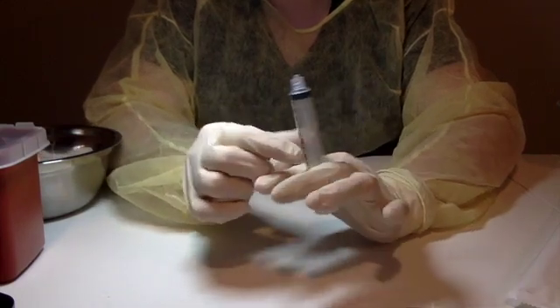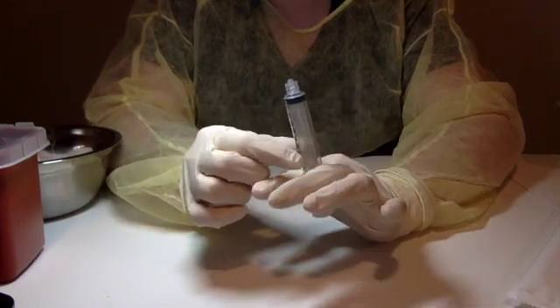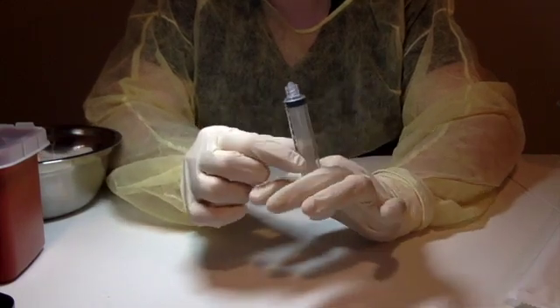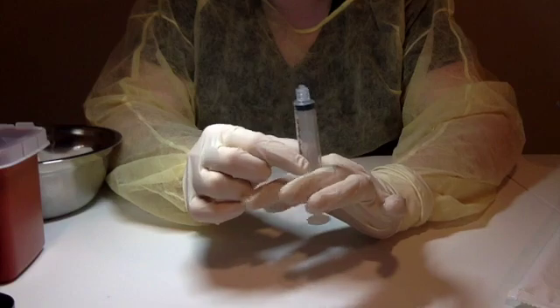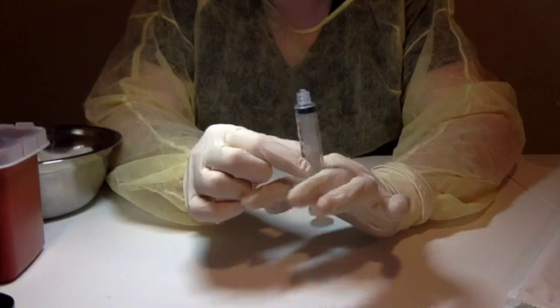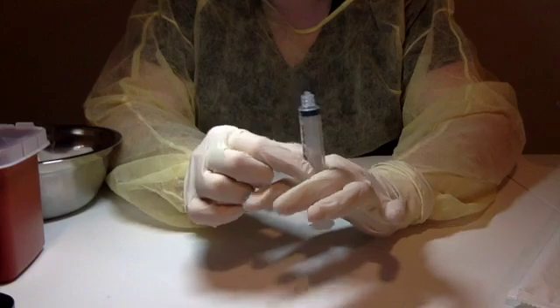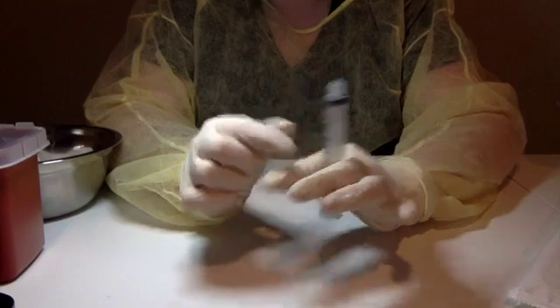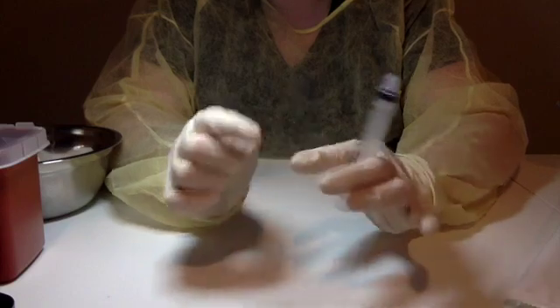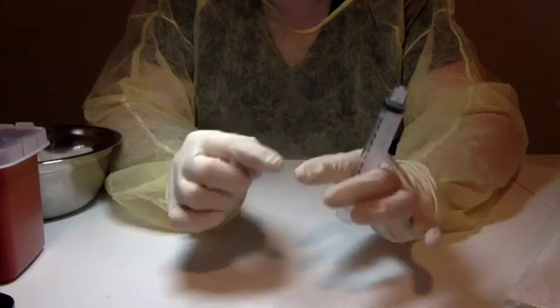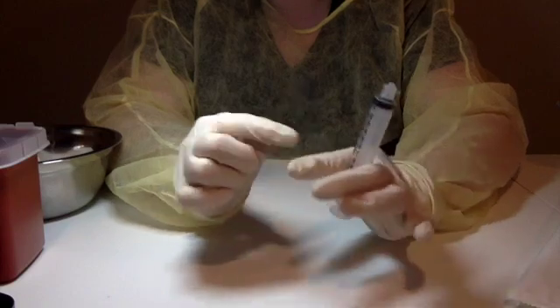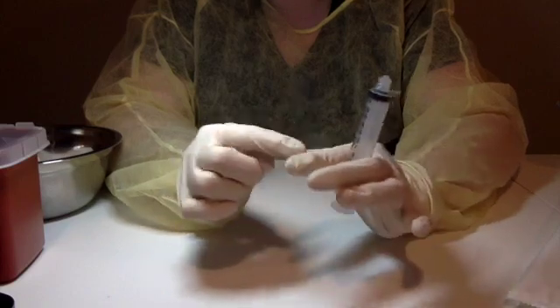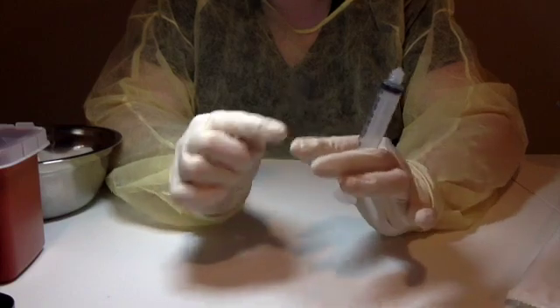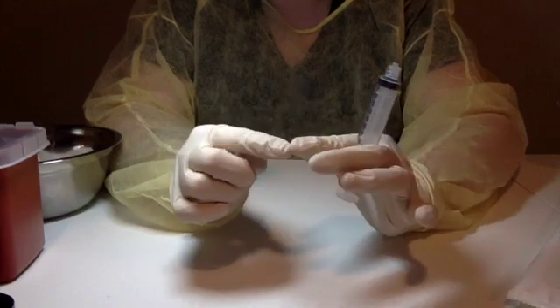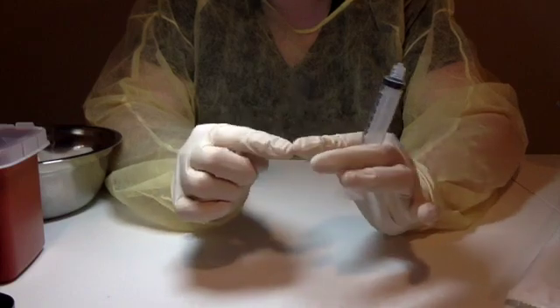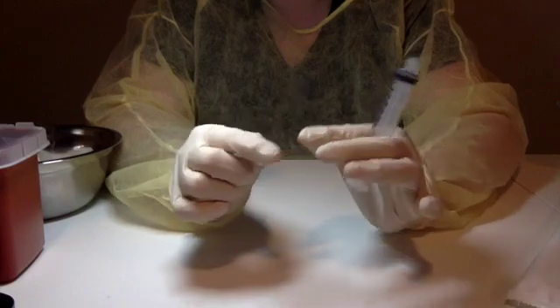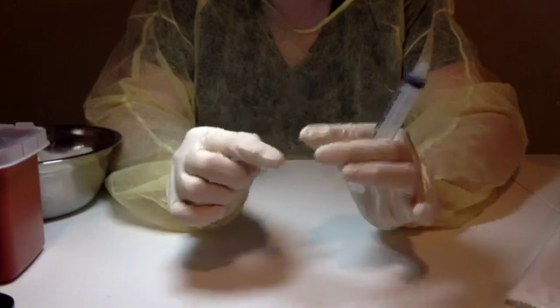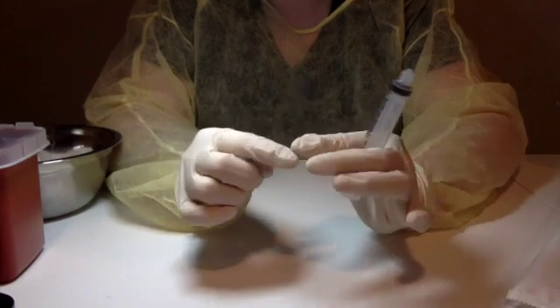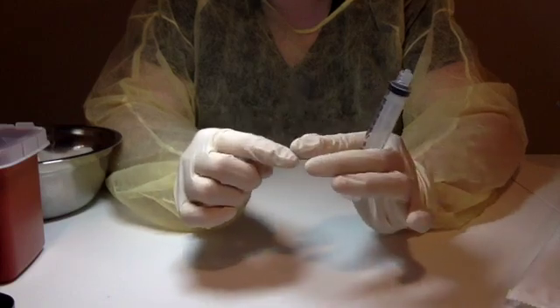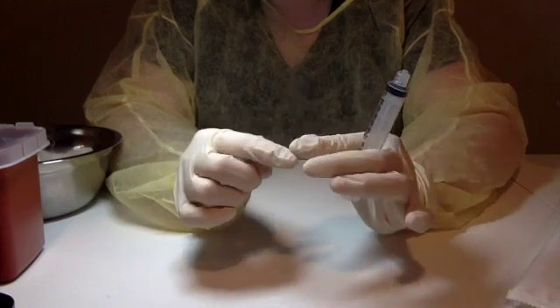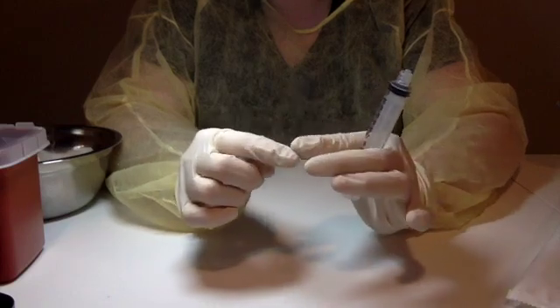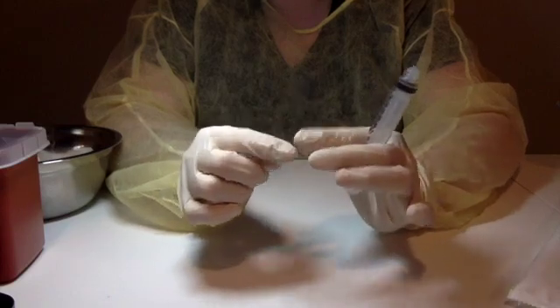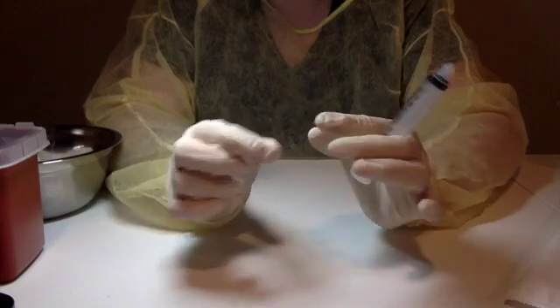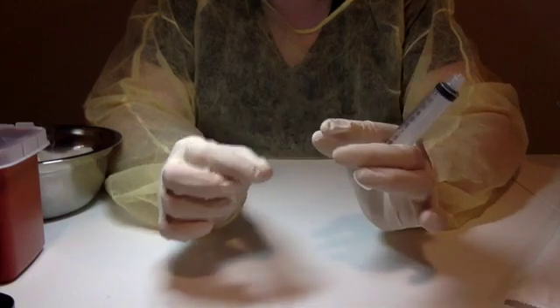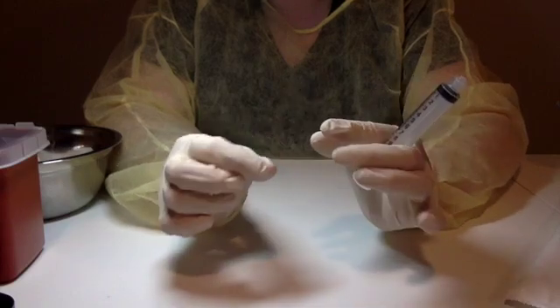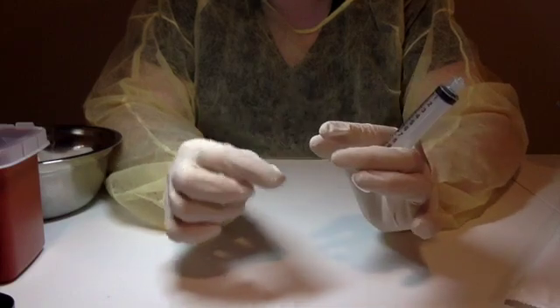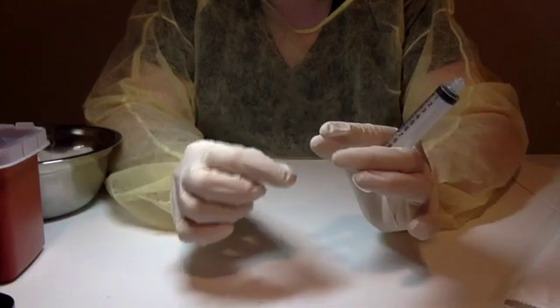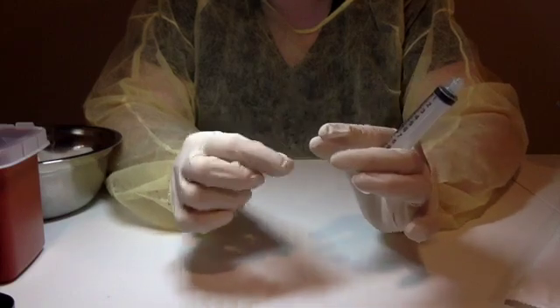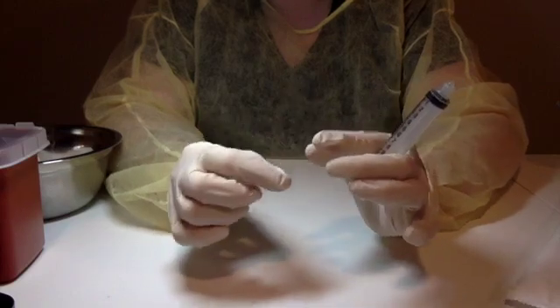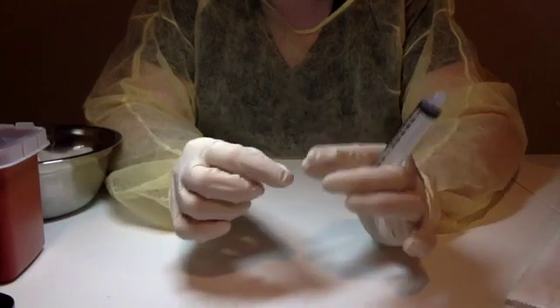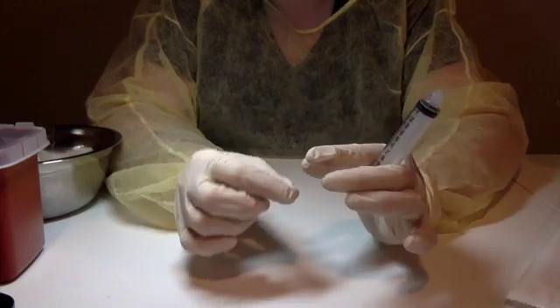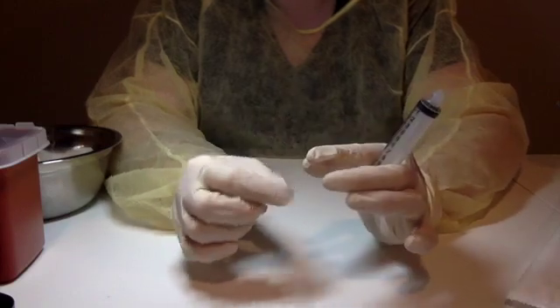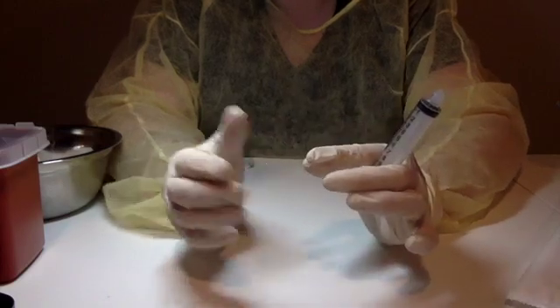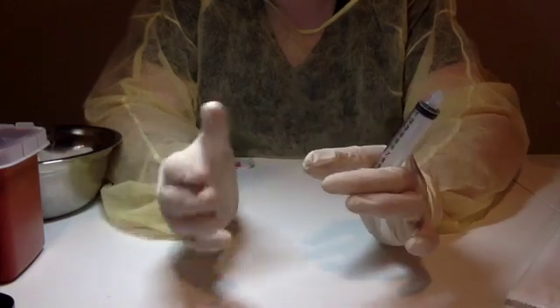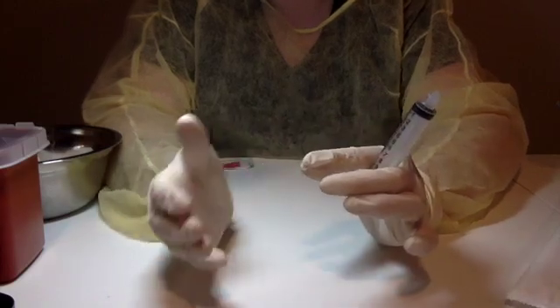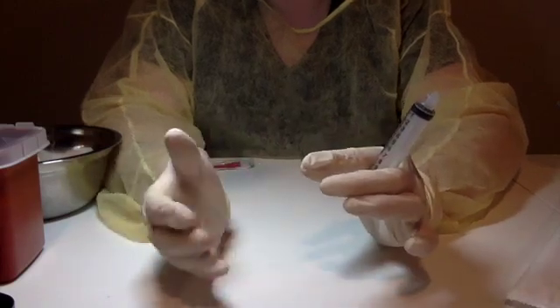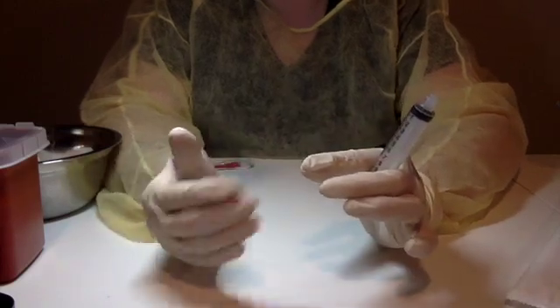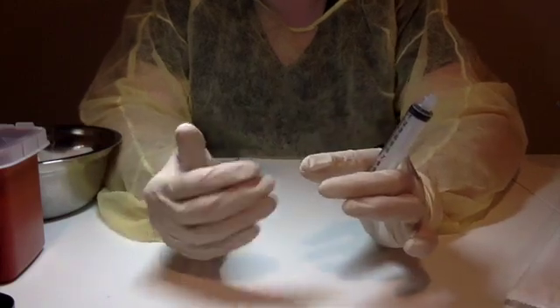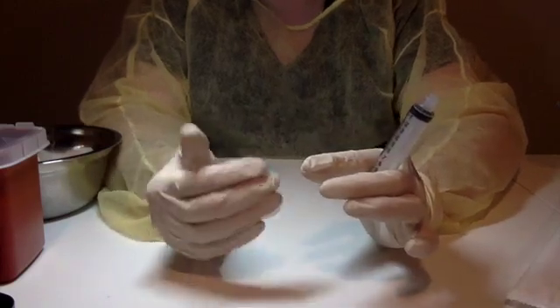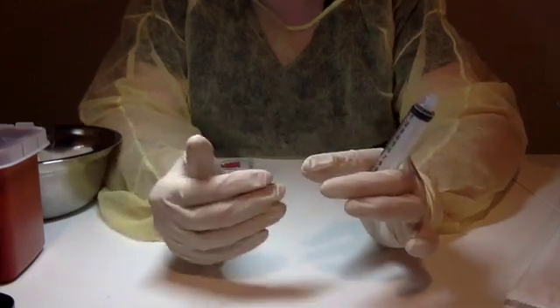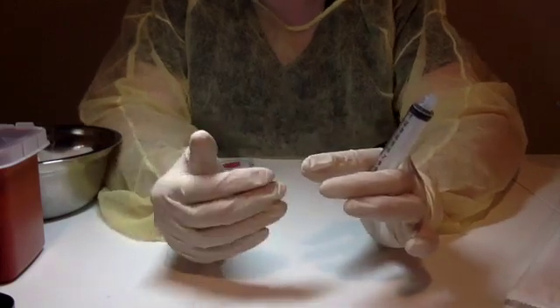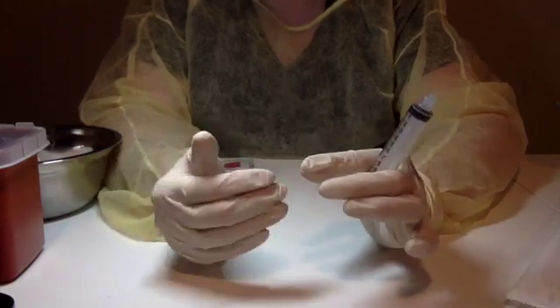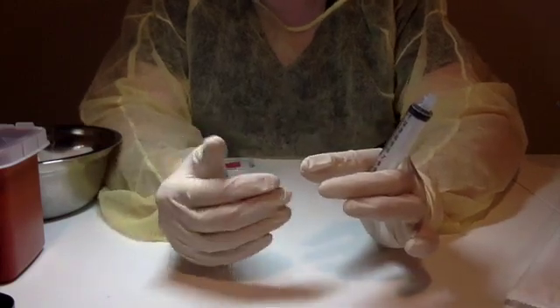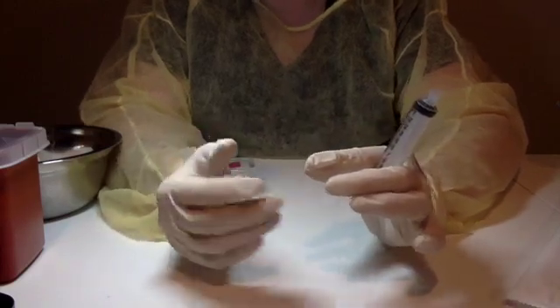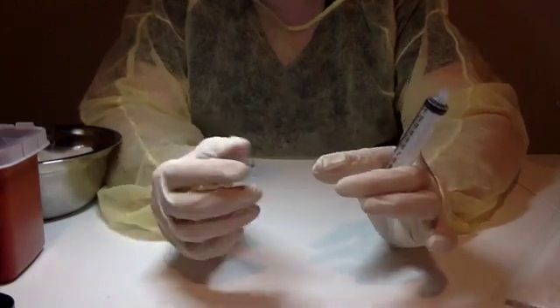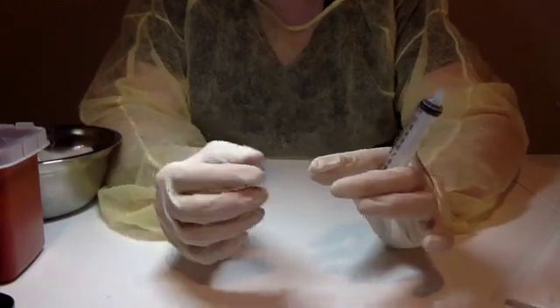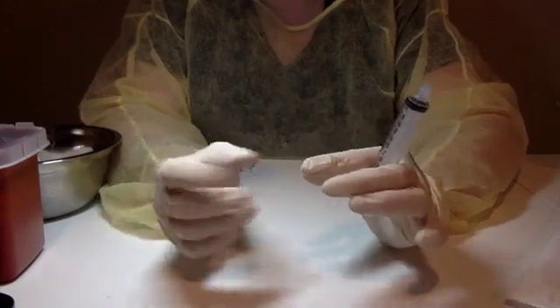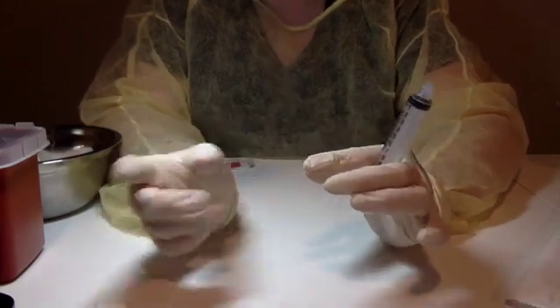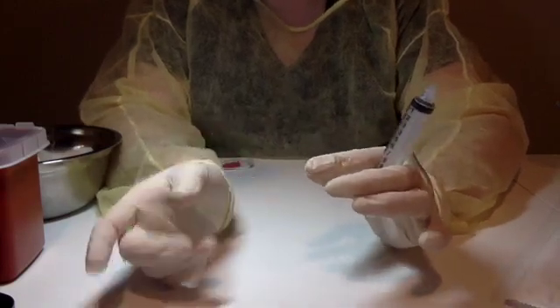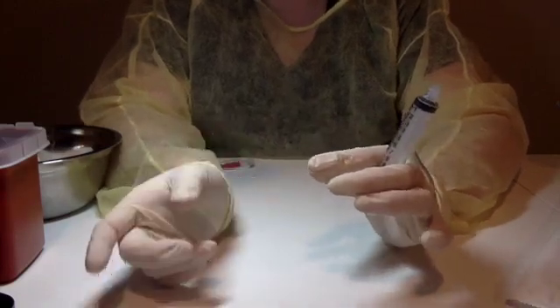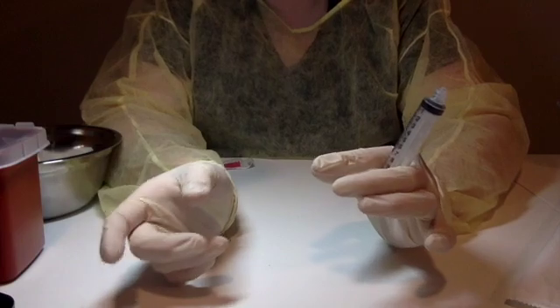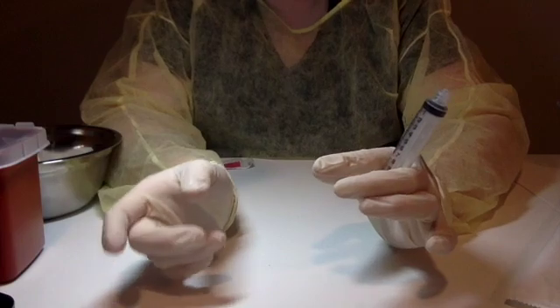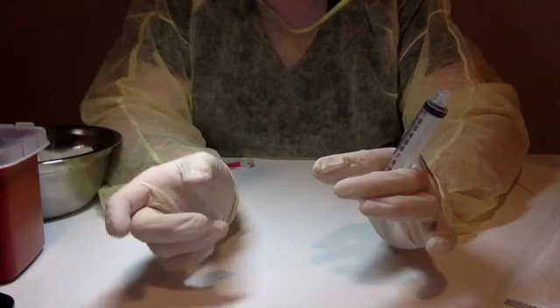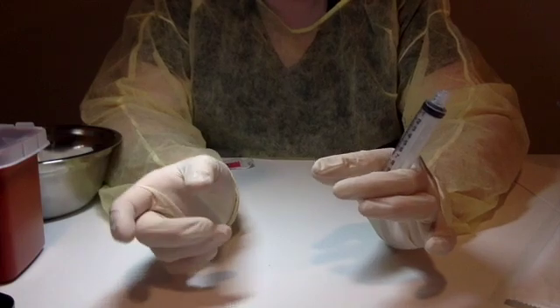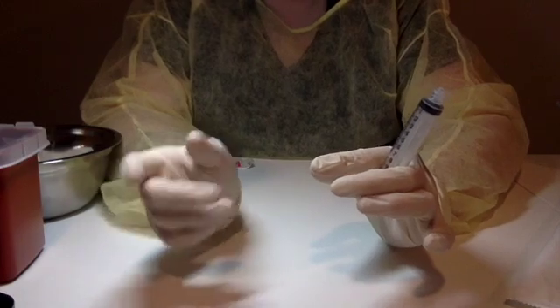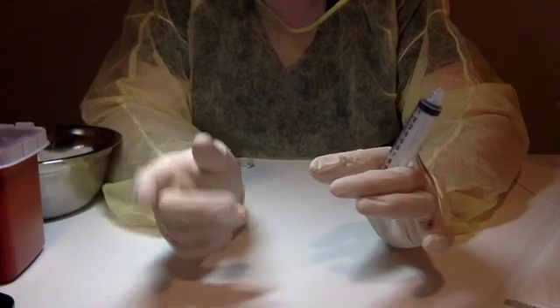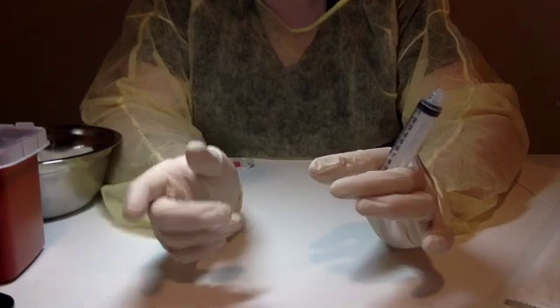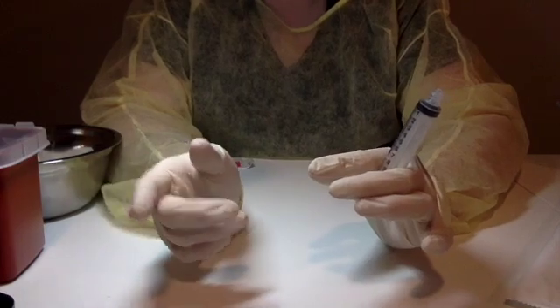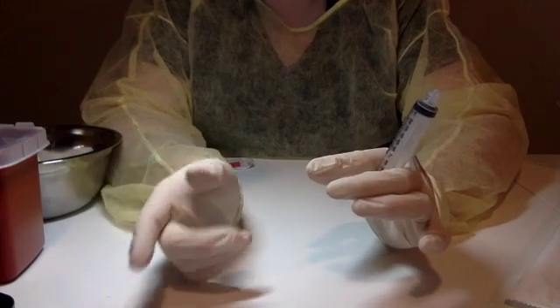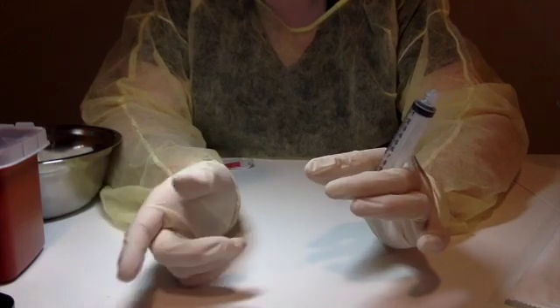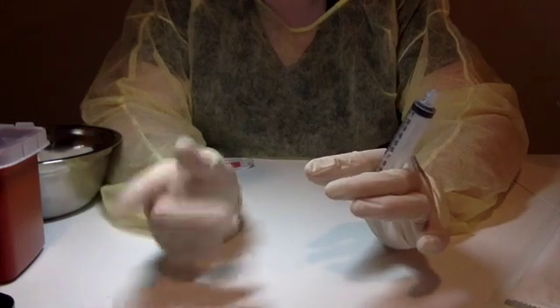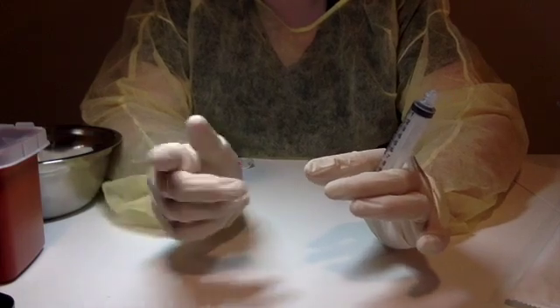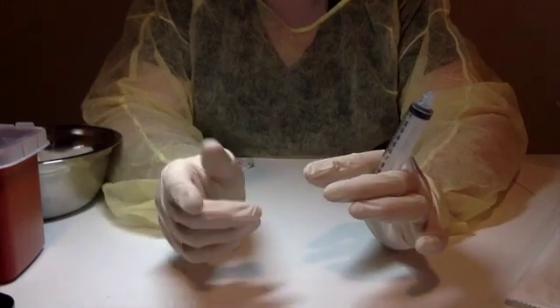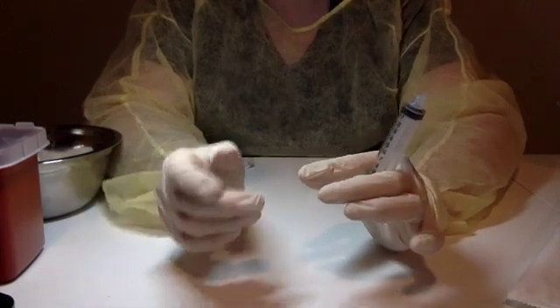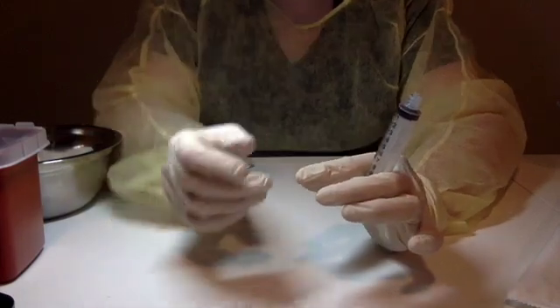Holding it out like this is imperative to keep it away from contamination, from blocking, or from touching when you go to attach your needle.